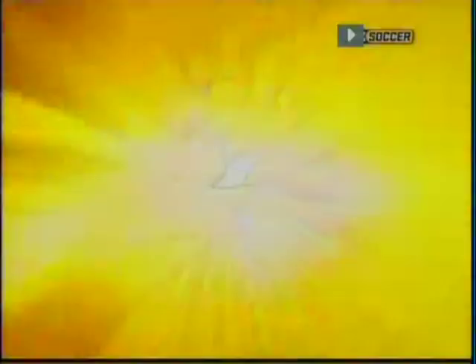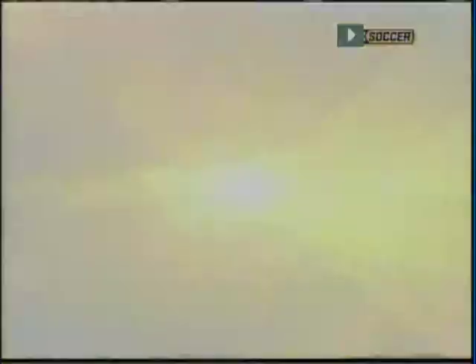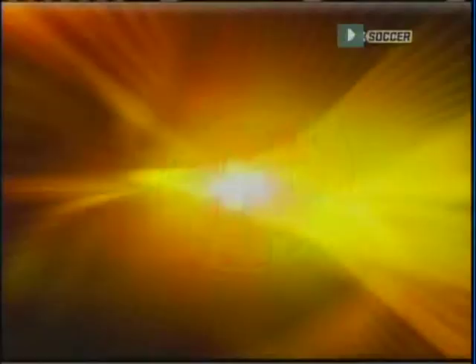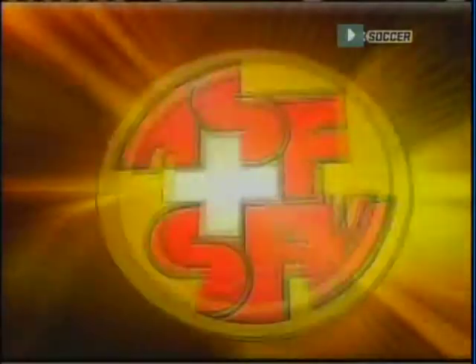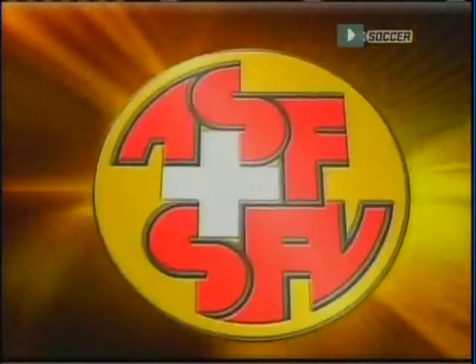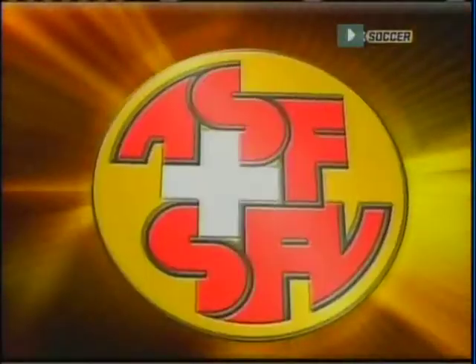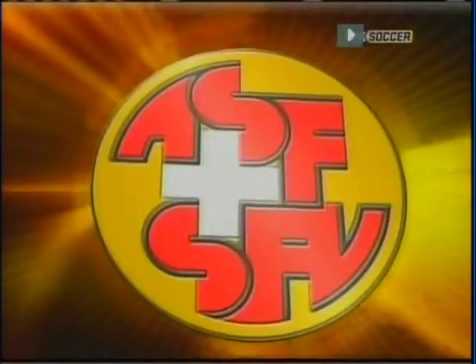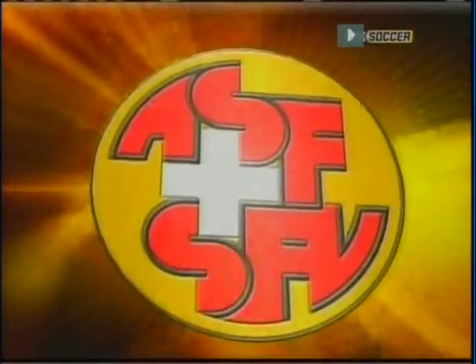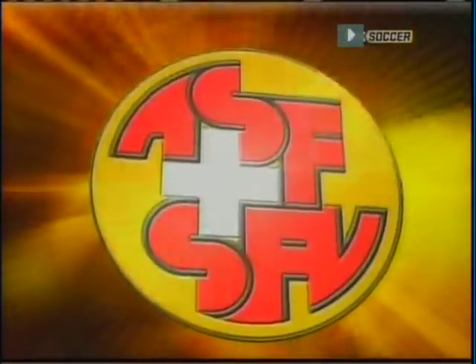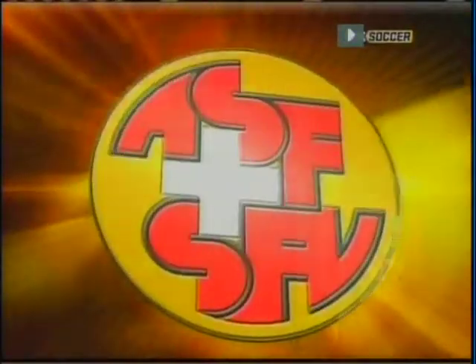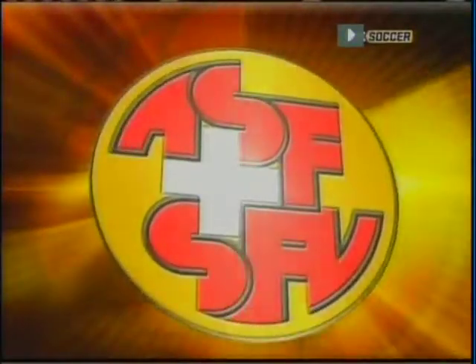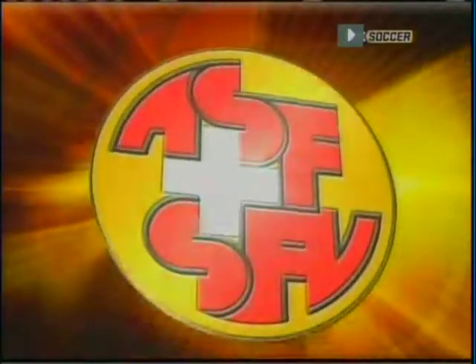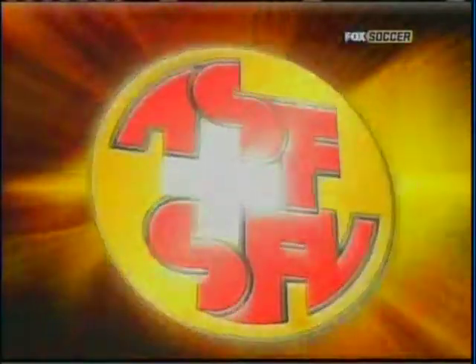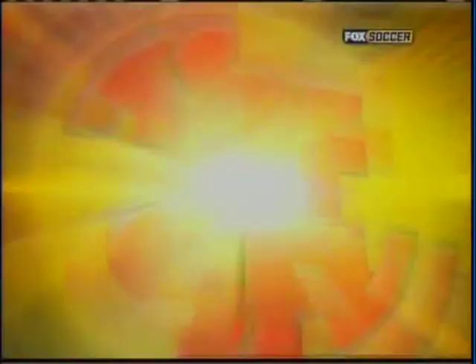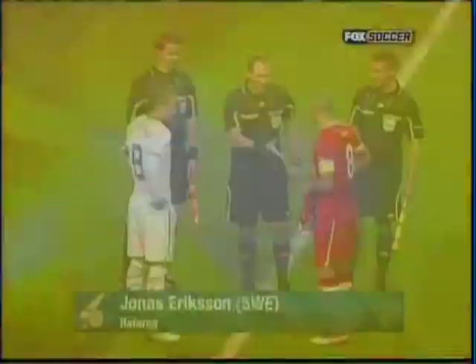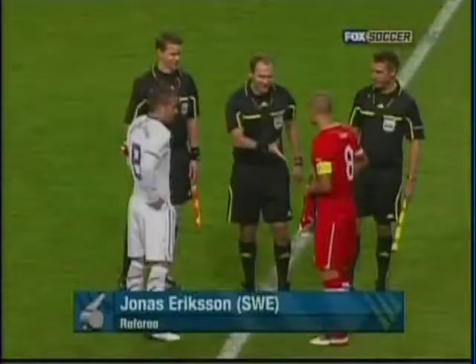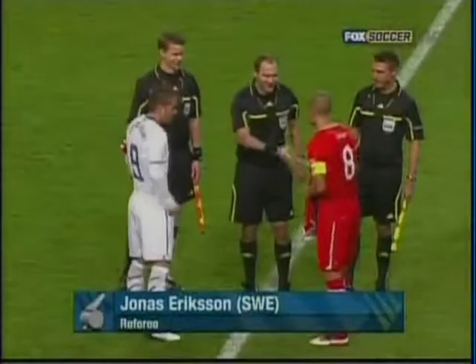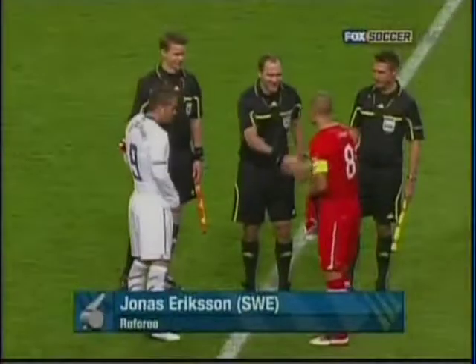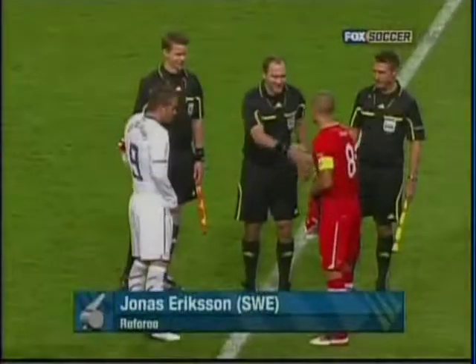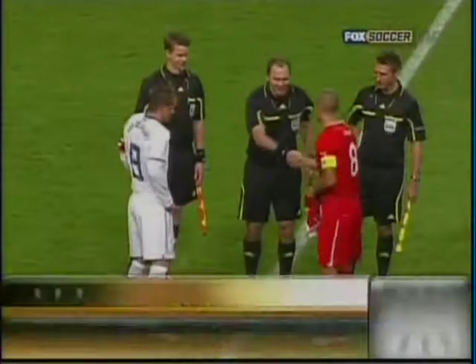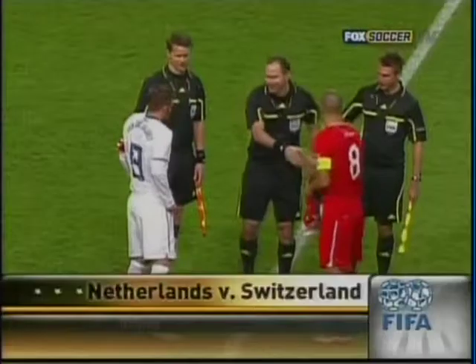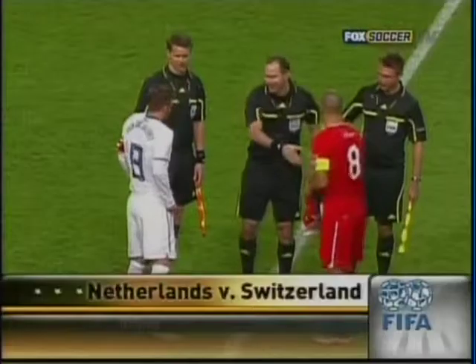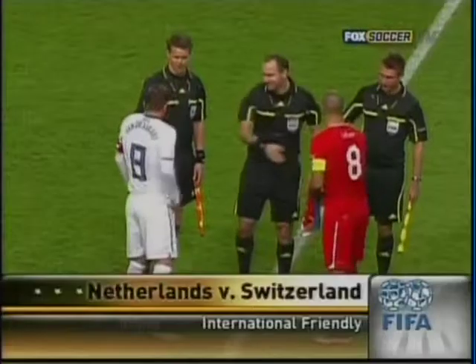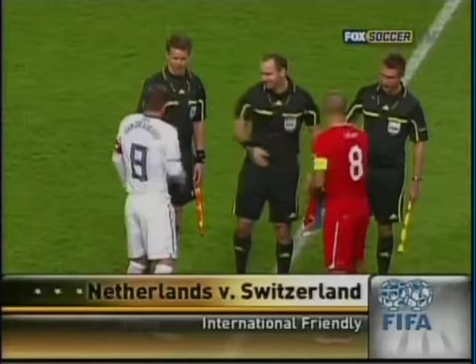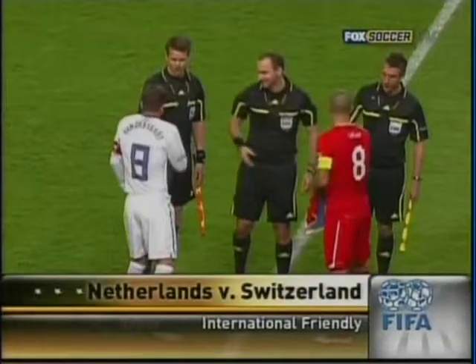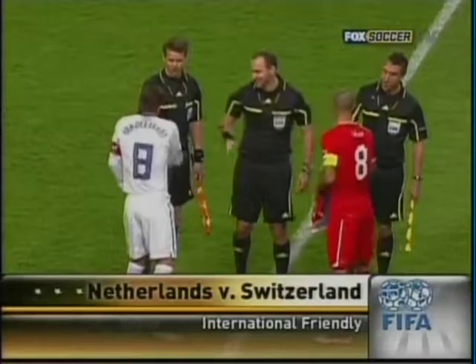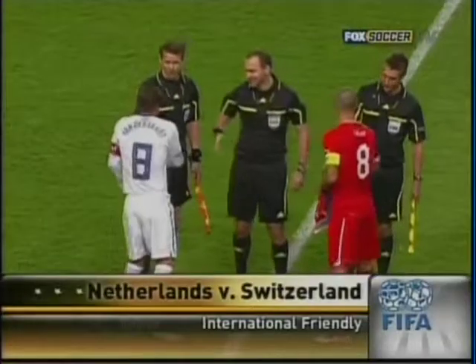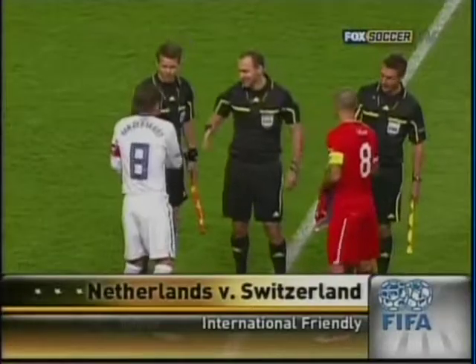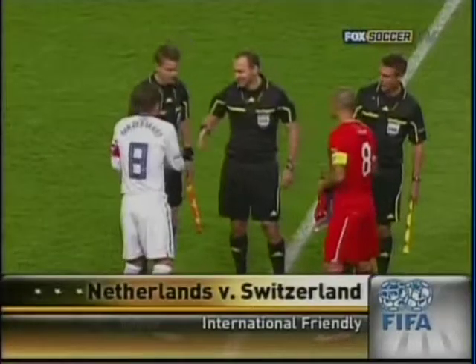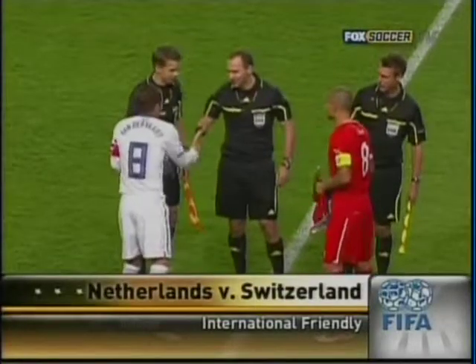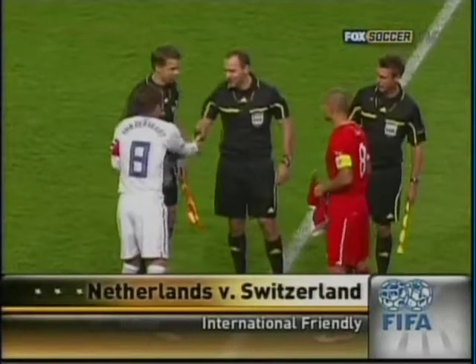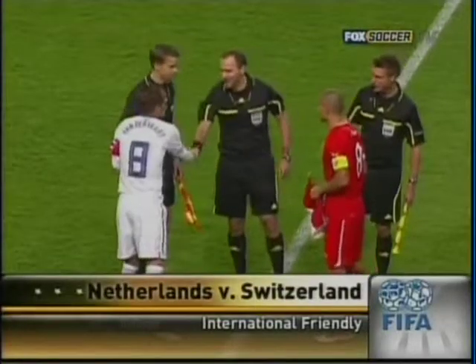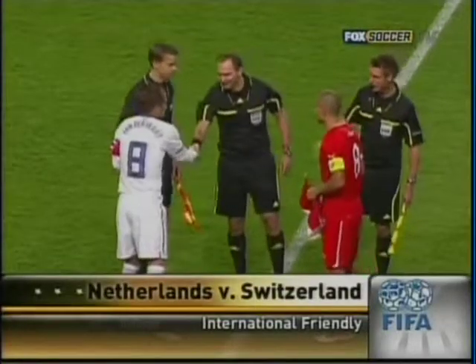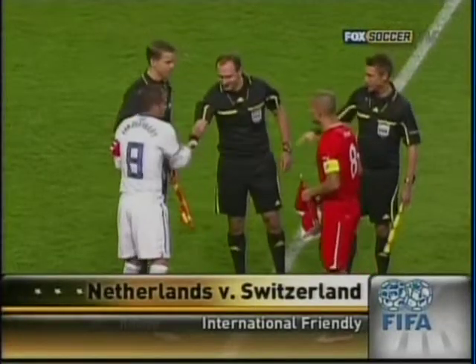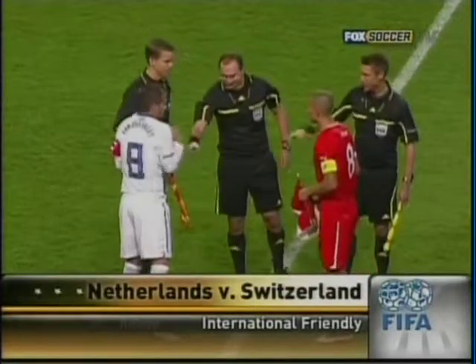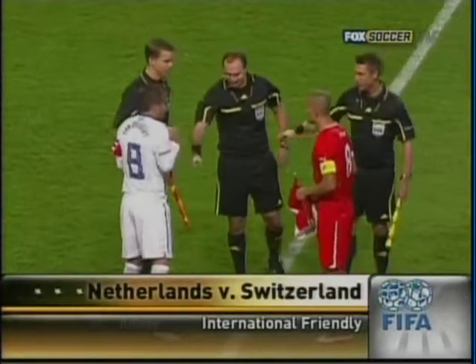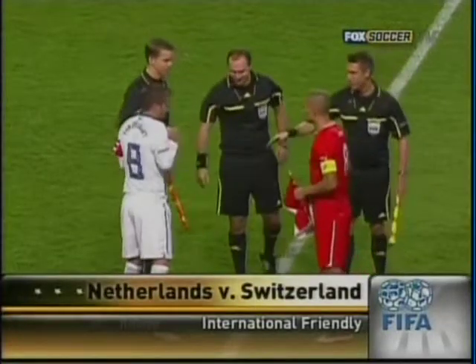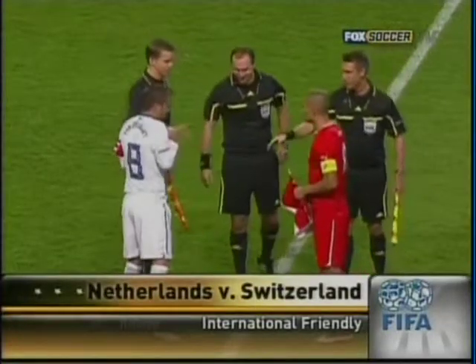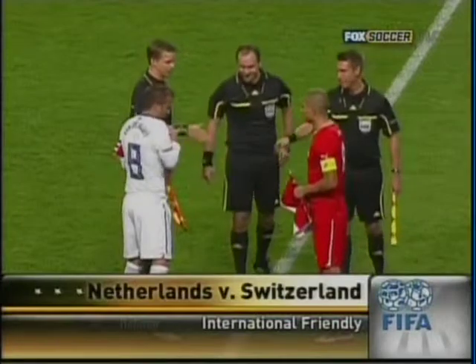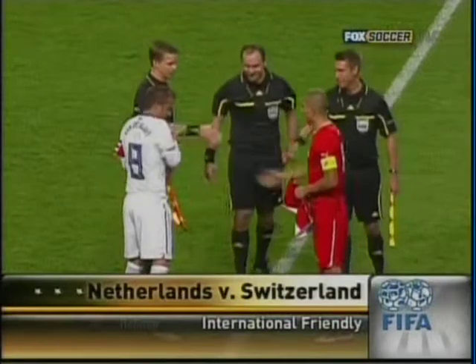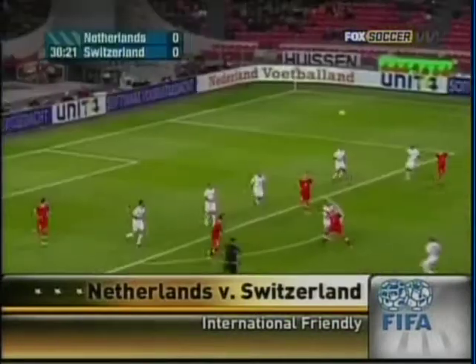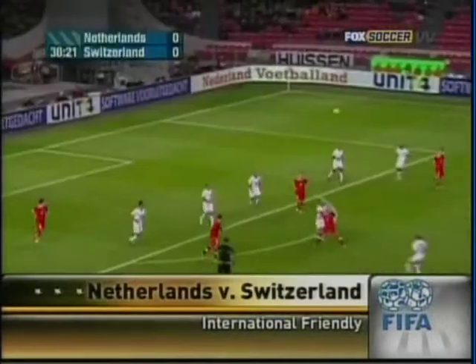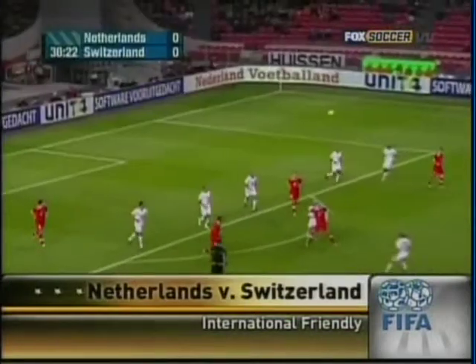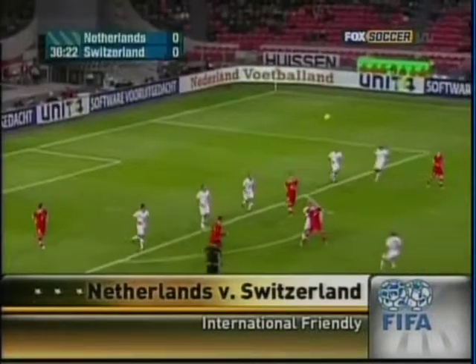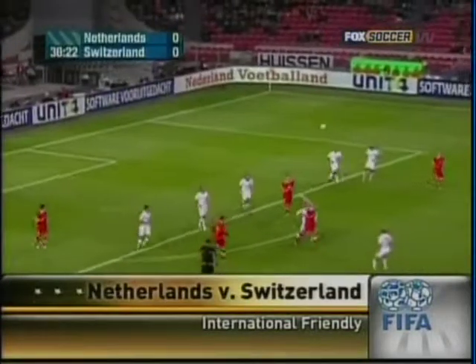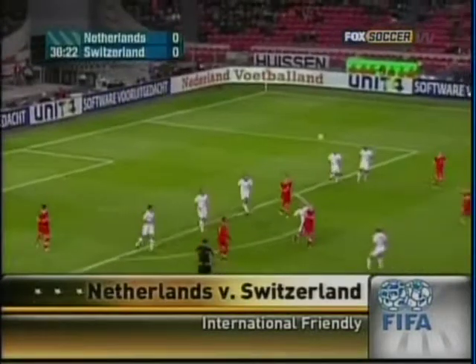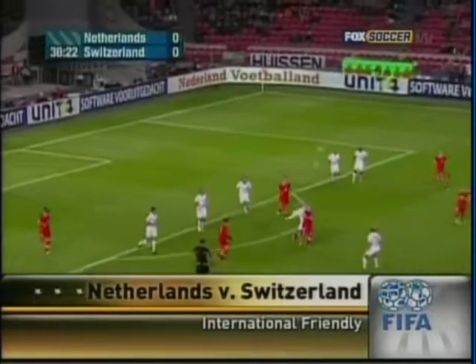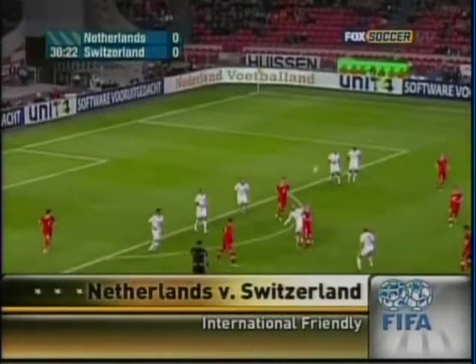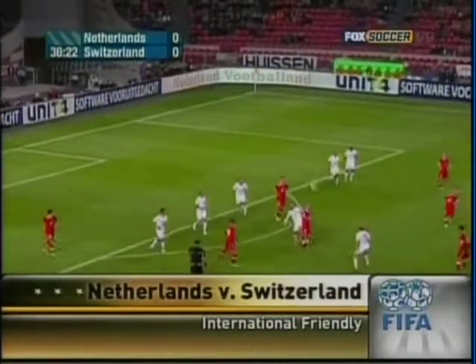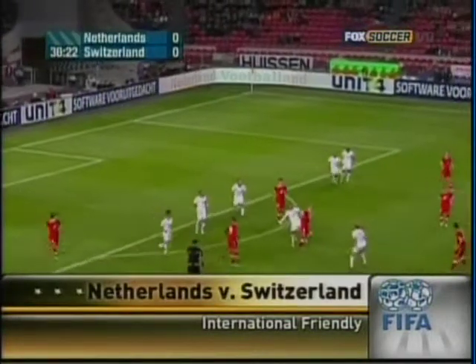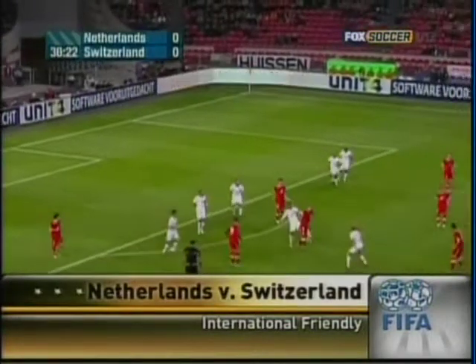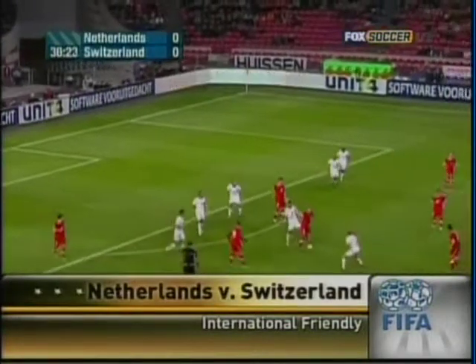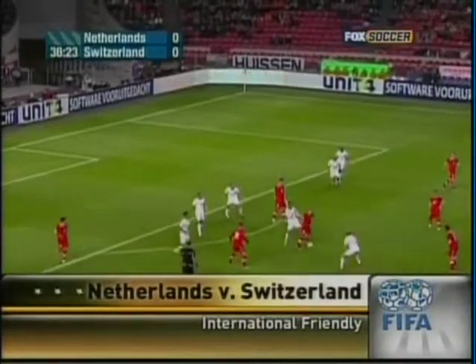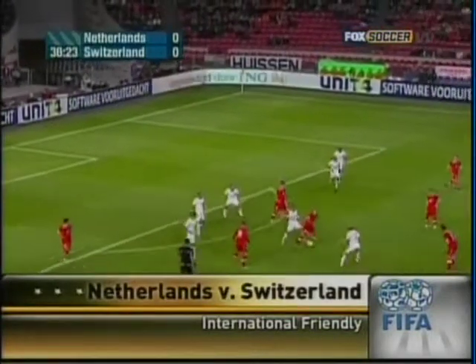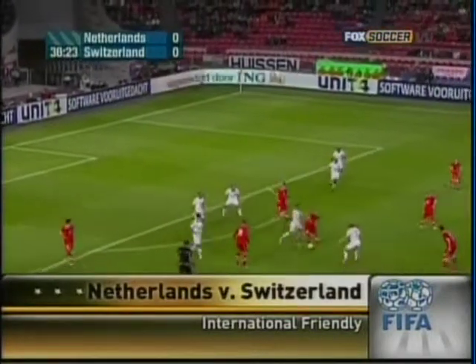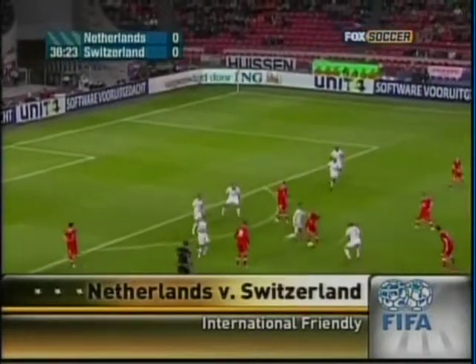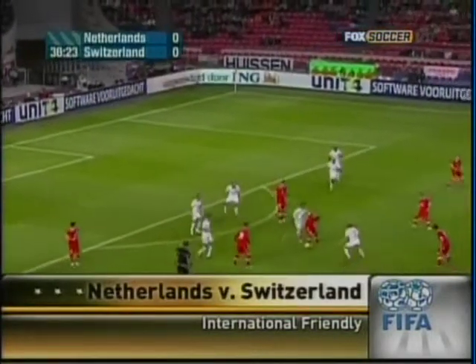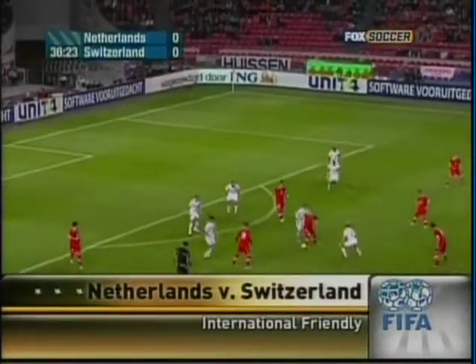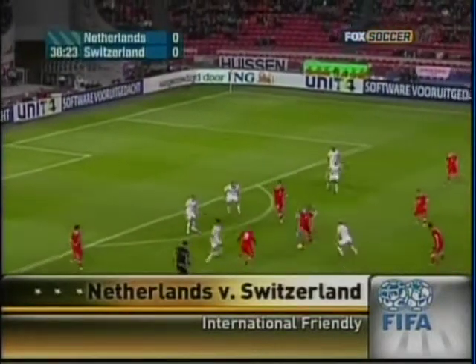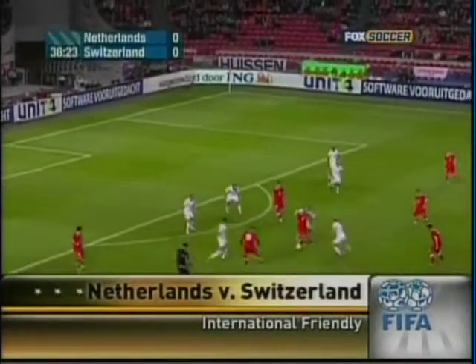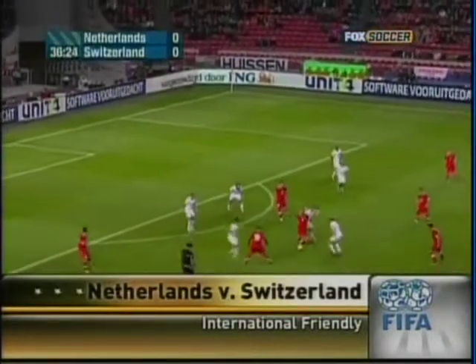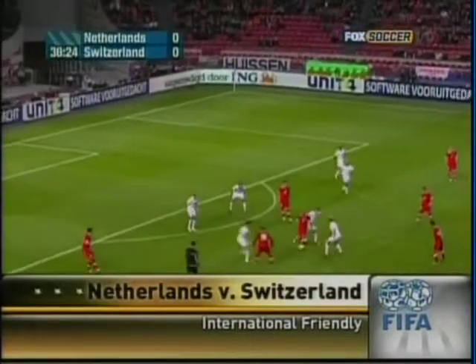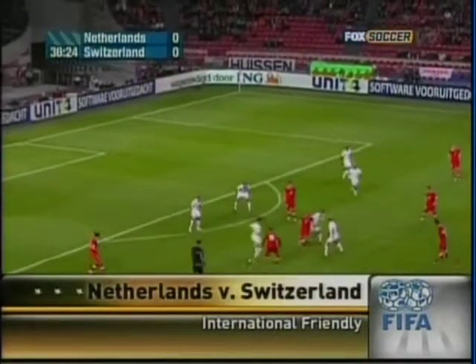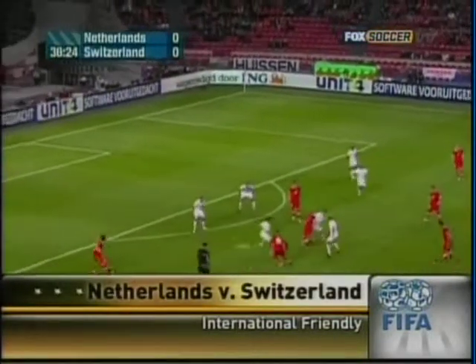Strong squad for the Dutch in their friendly against Switzerland. Van der Waert wears the captain's band, with Ryan Babel handed a start as well.